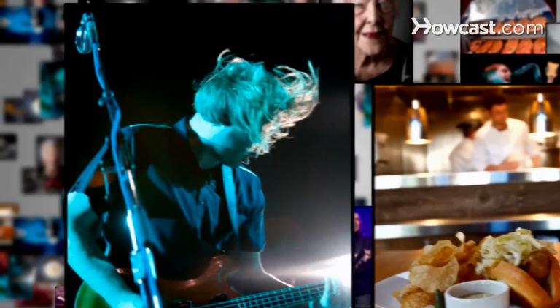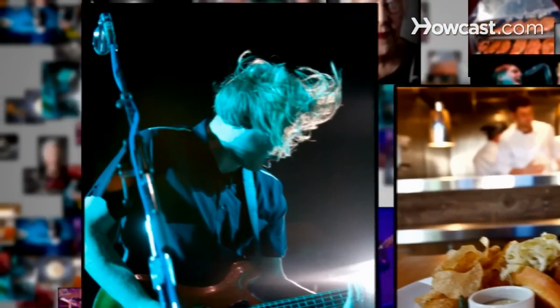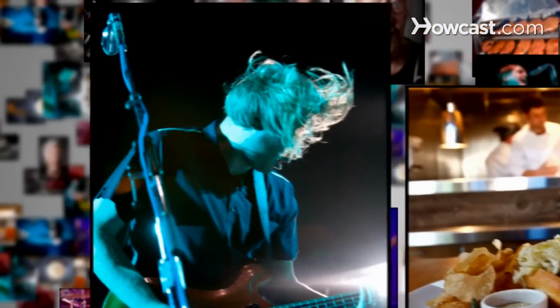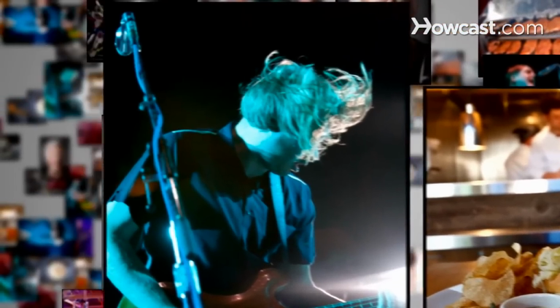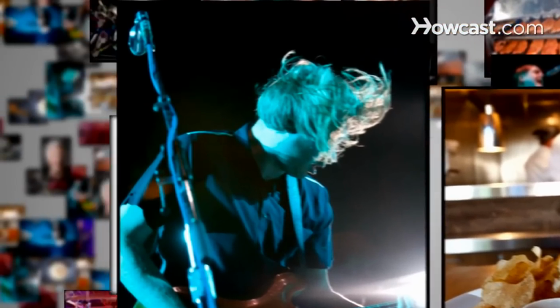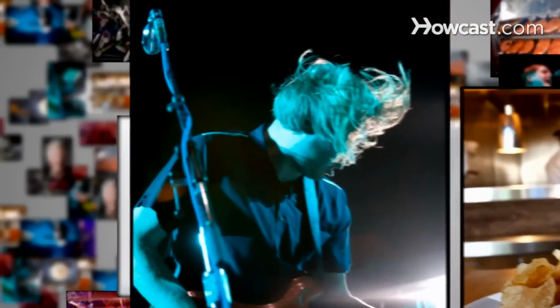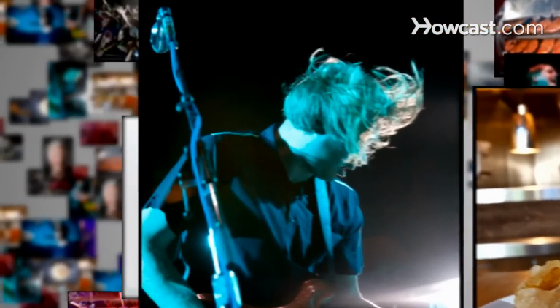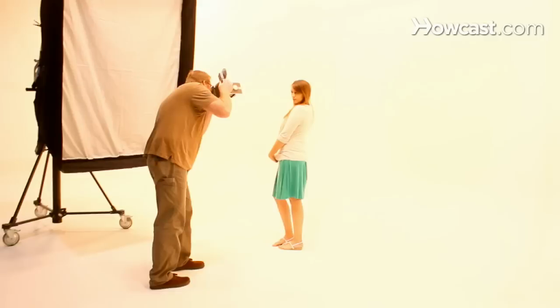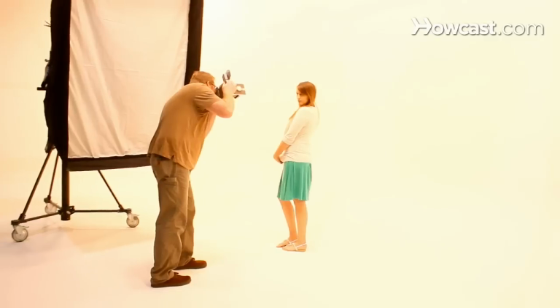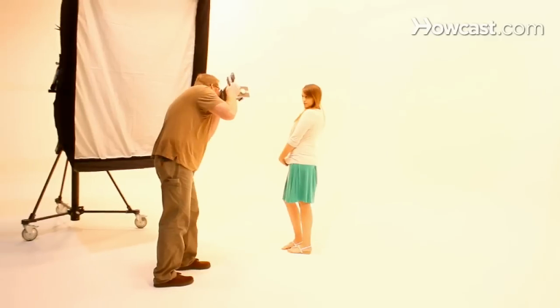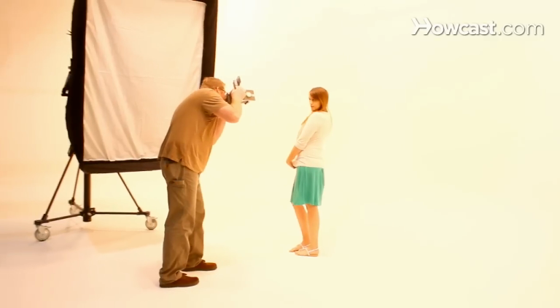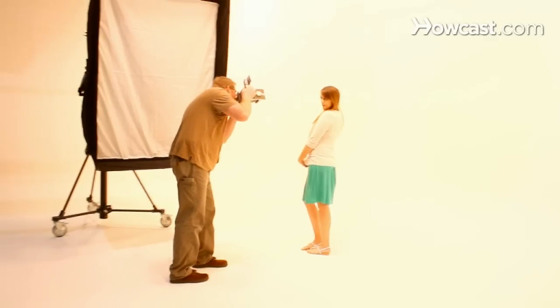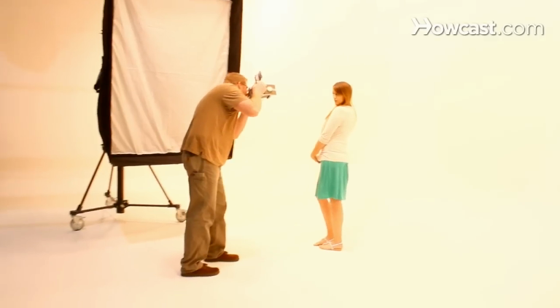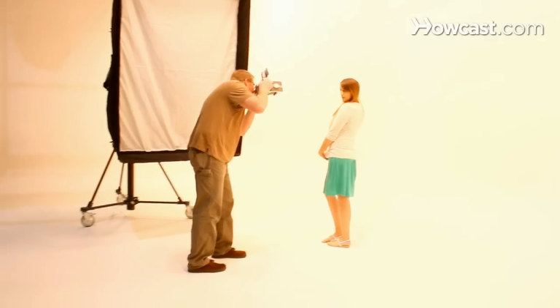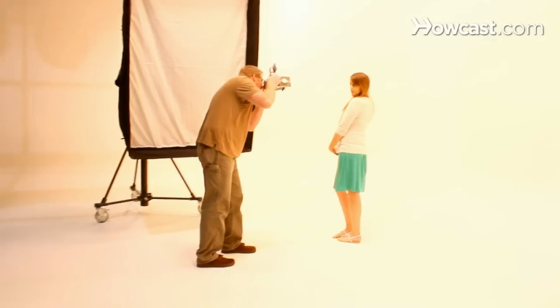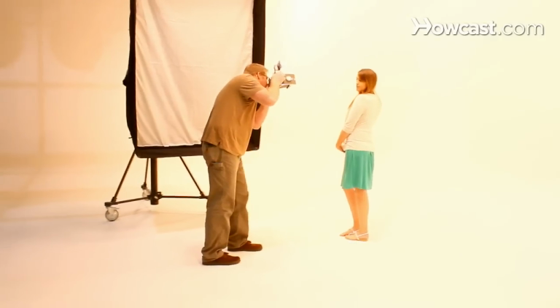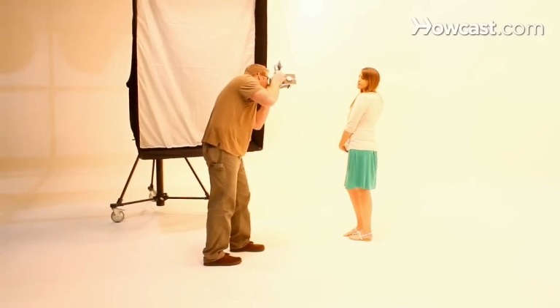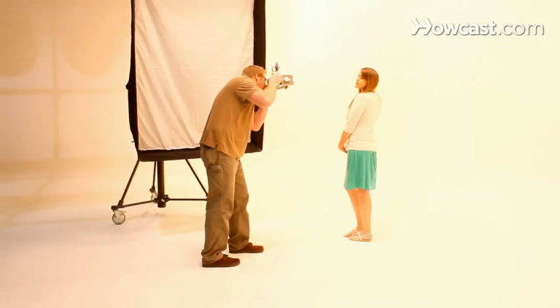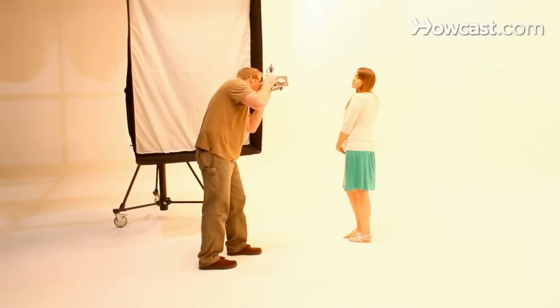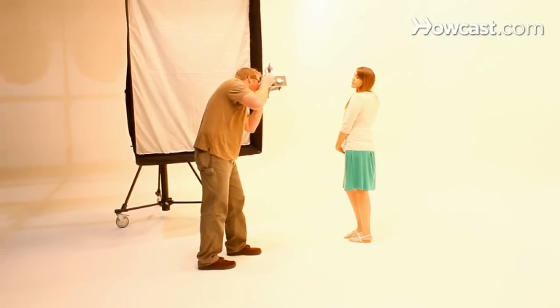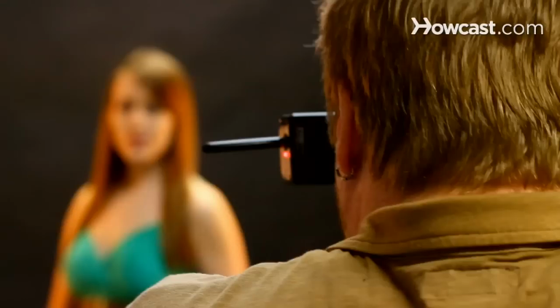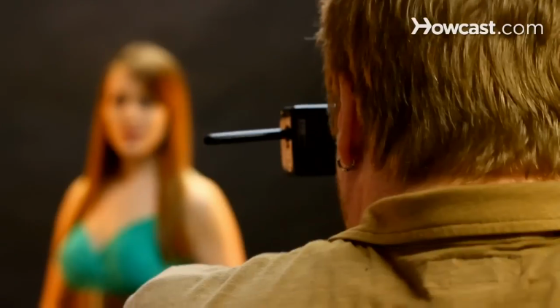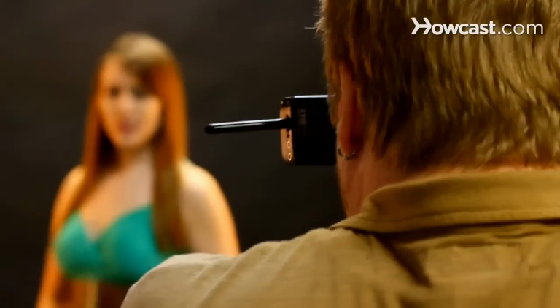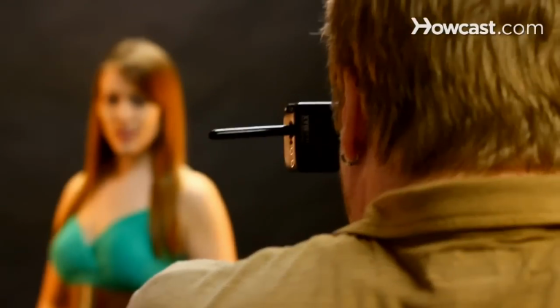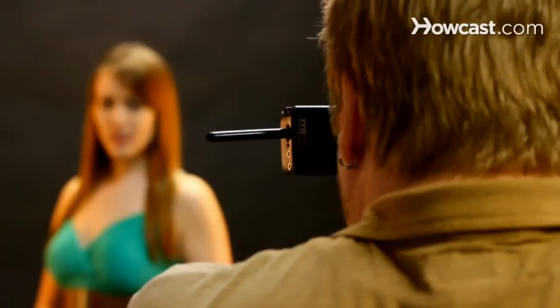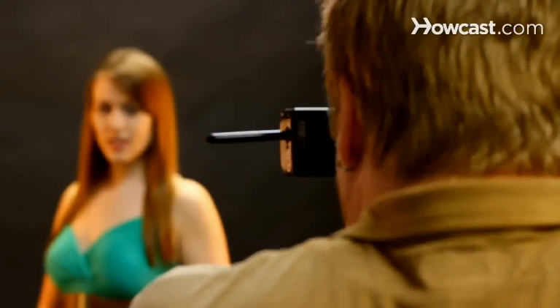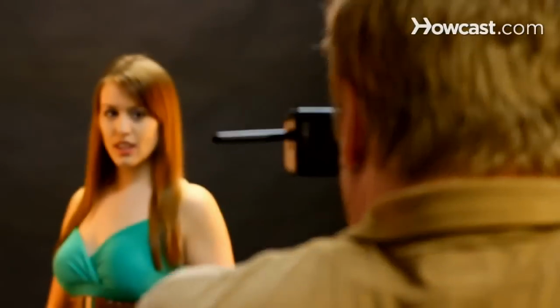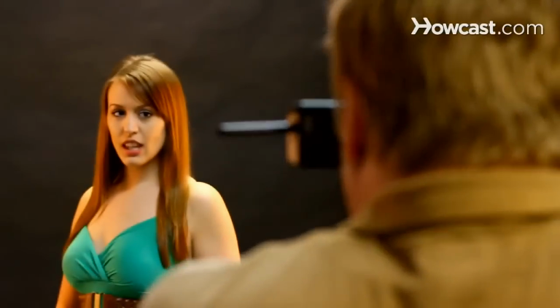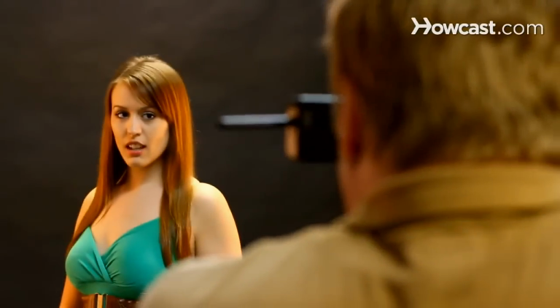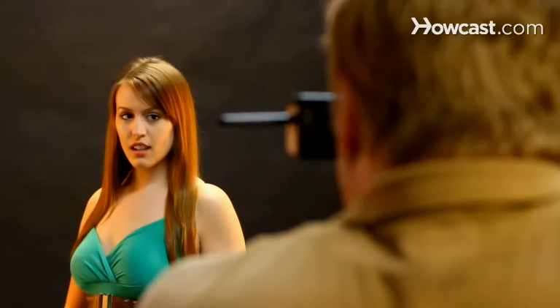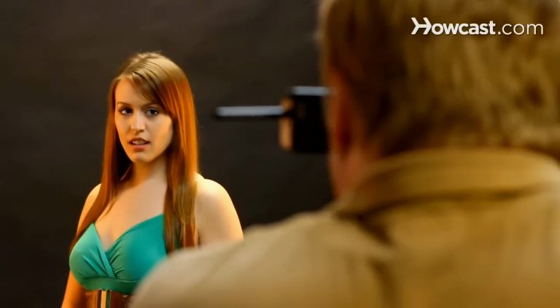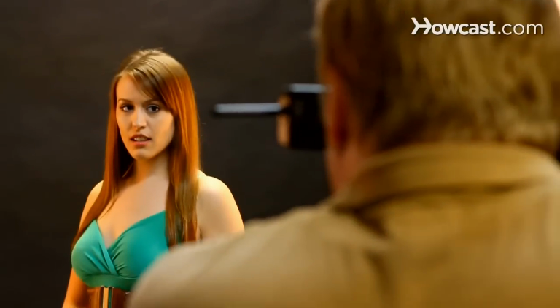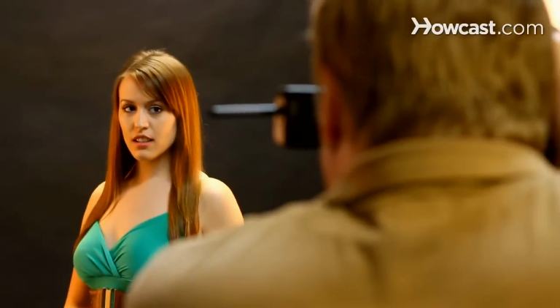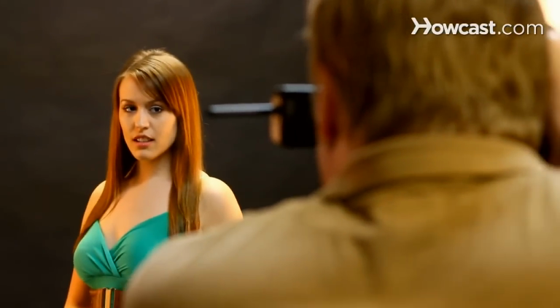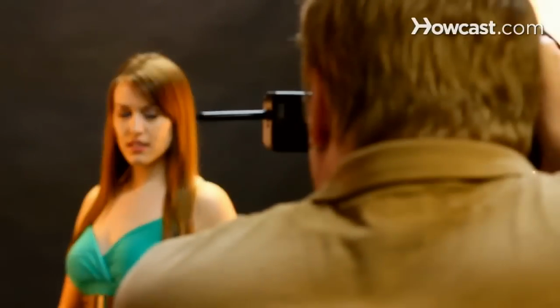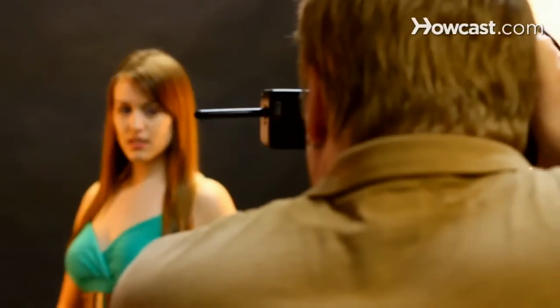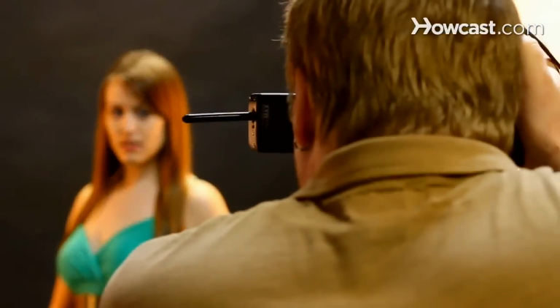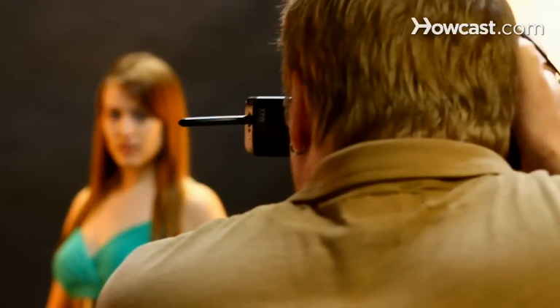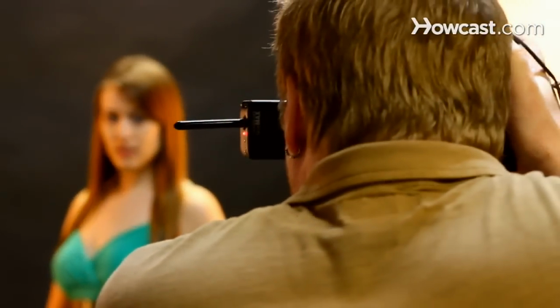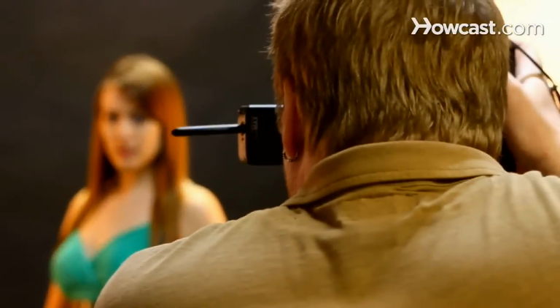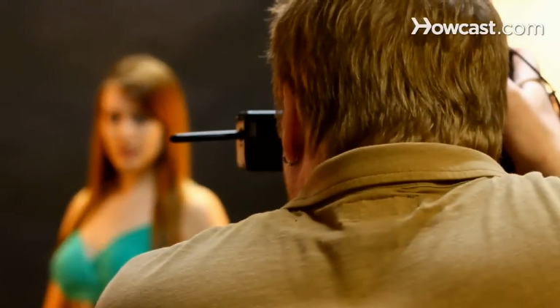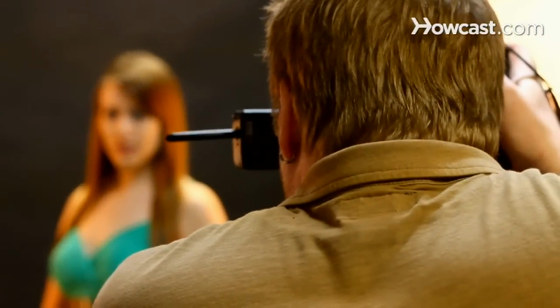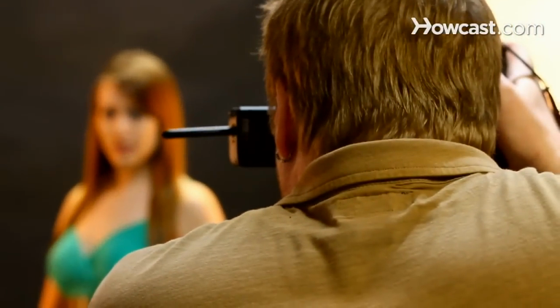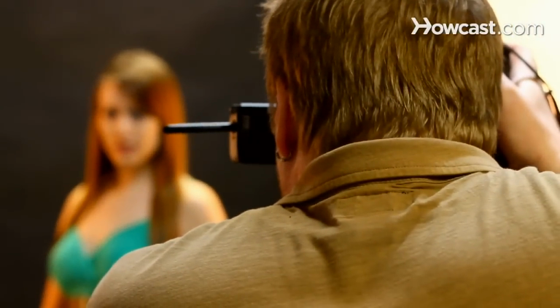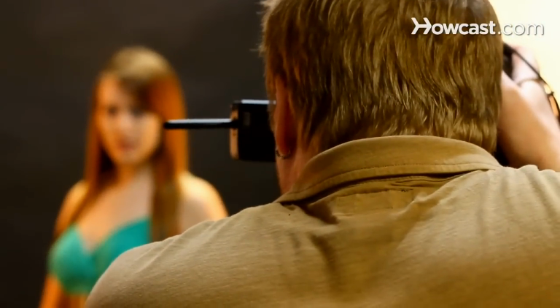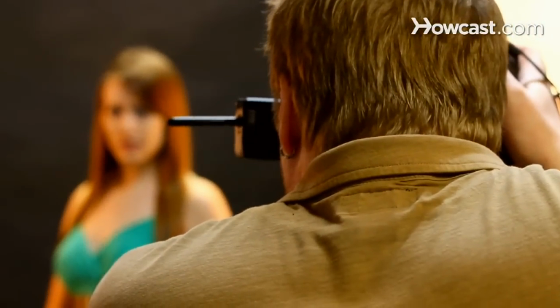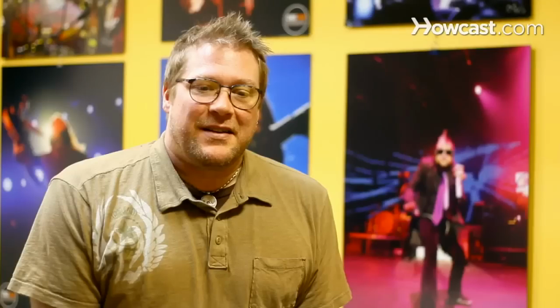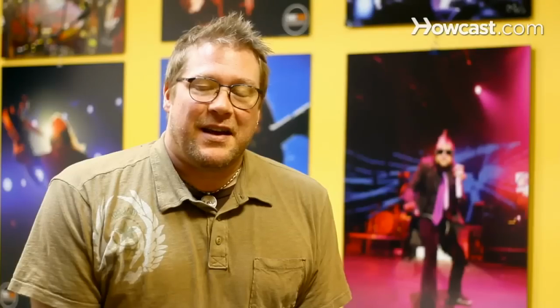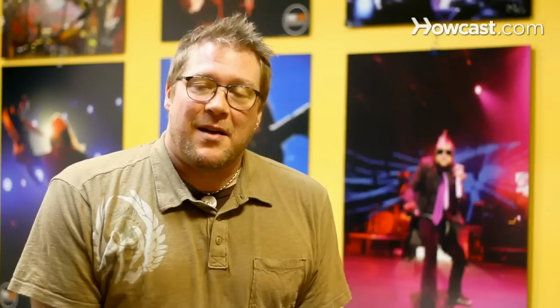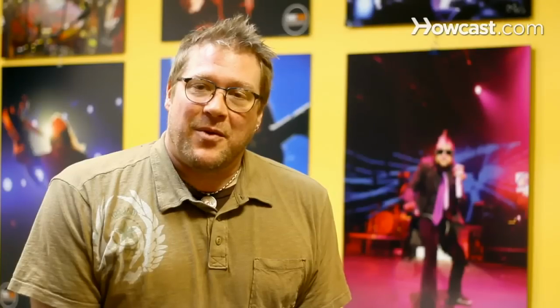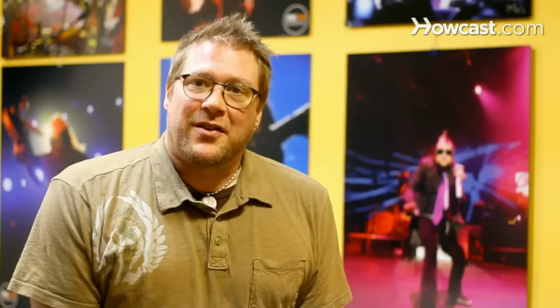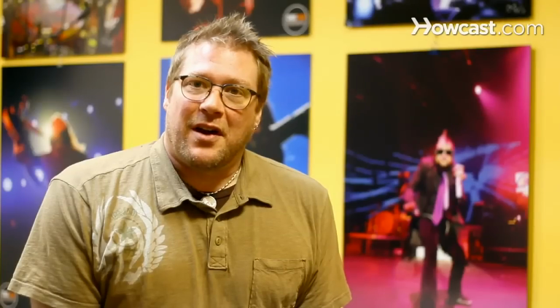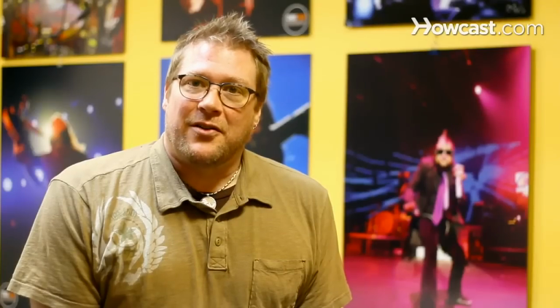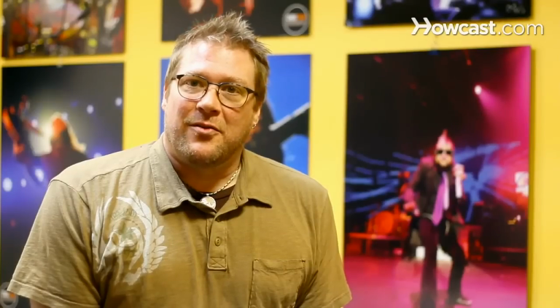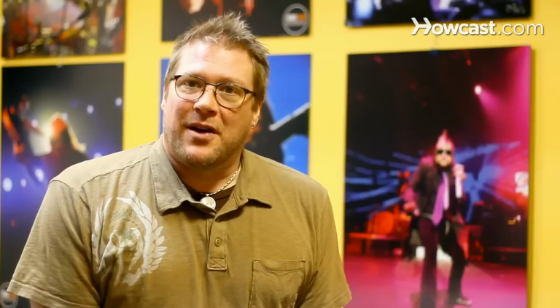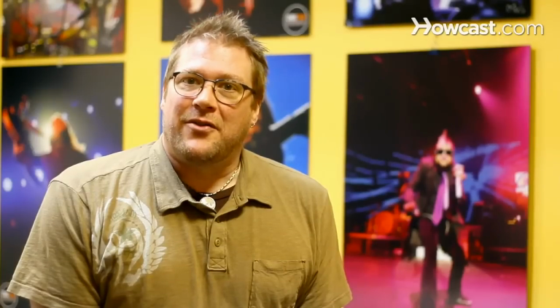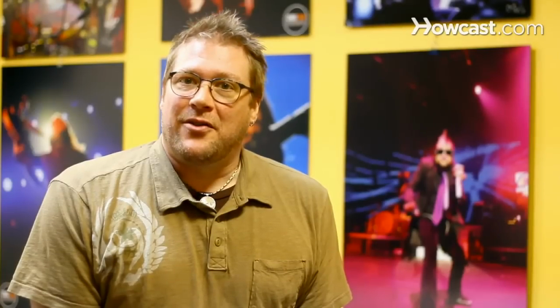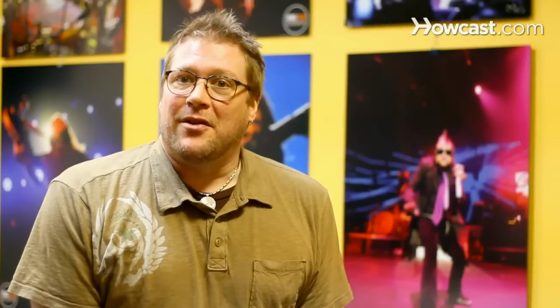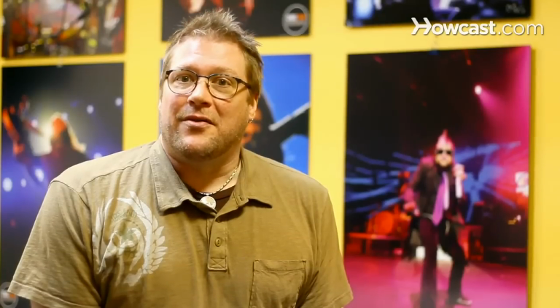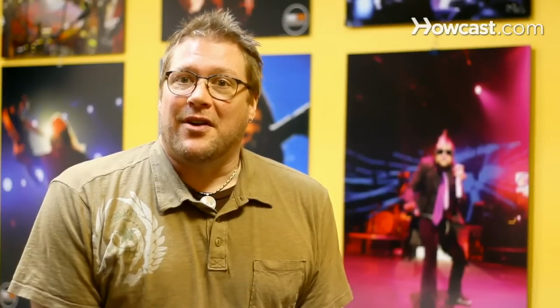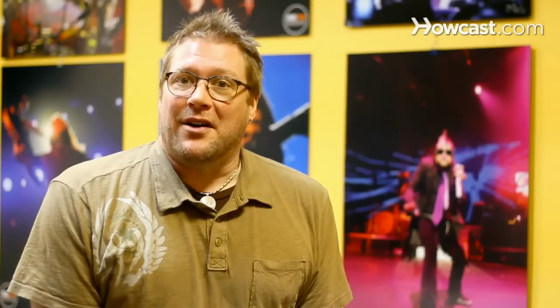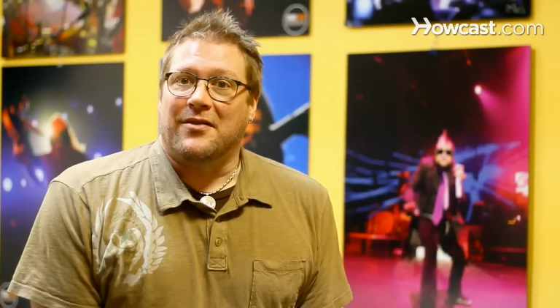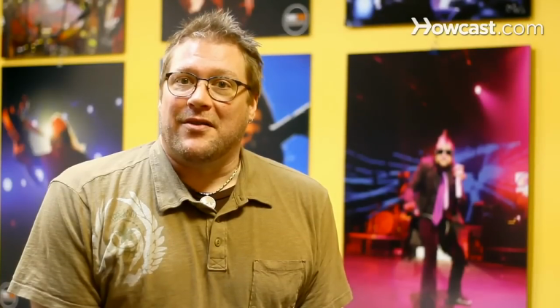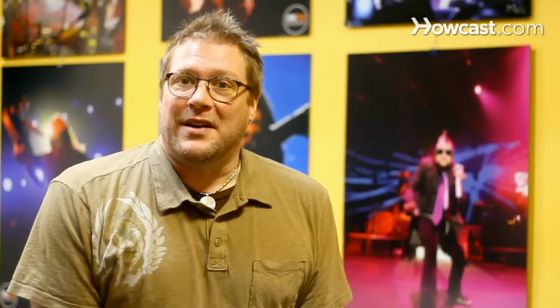Or if you'd like to follow my daily activities, go to my Facebook page, Chris Ryan Photography in Portland, Oregon. Today I'm going to talk to you about studio photography.